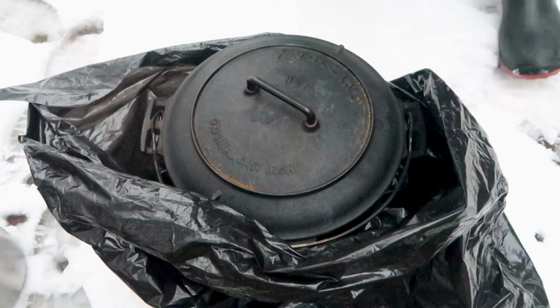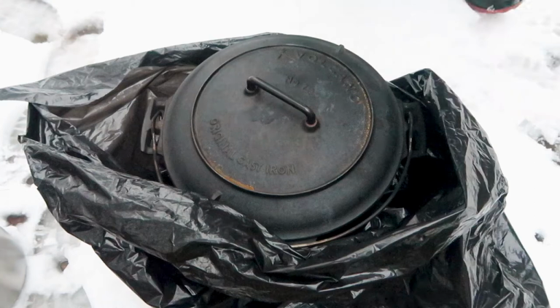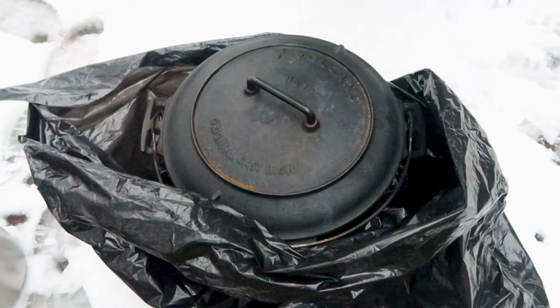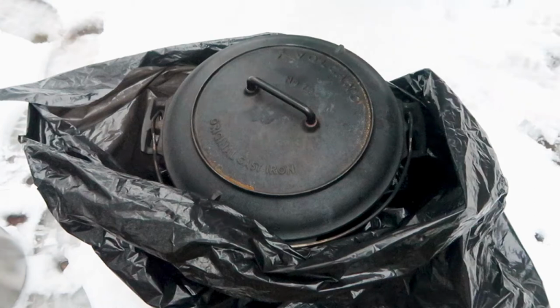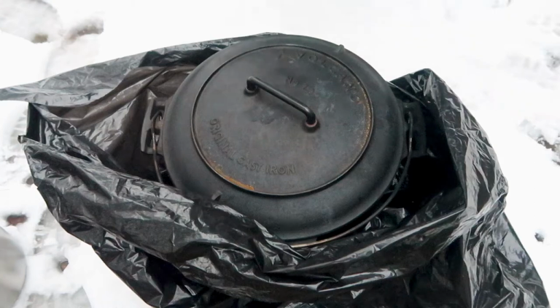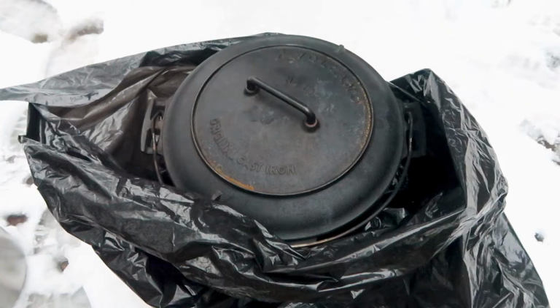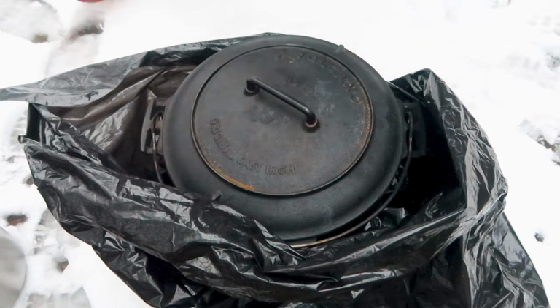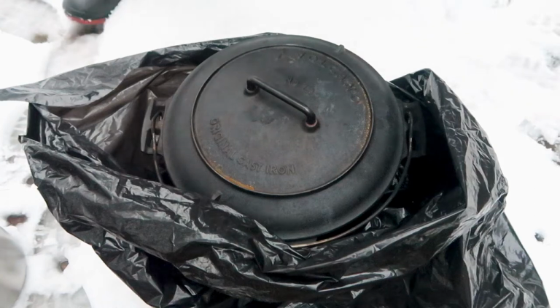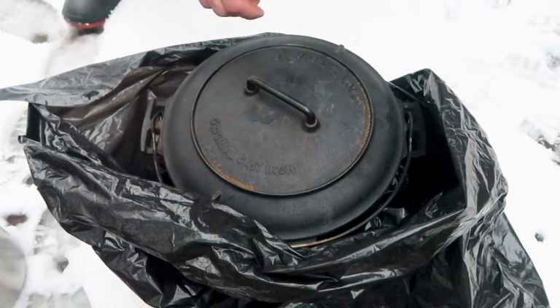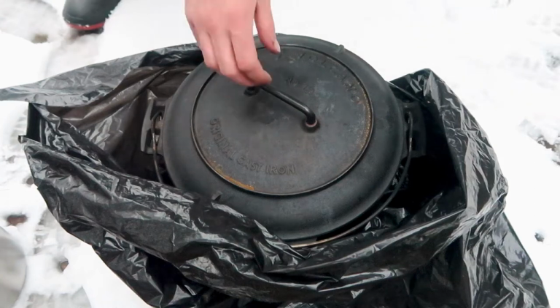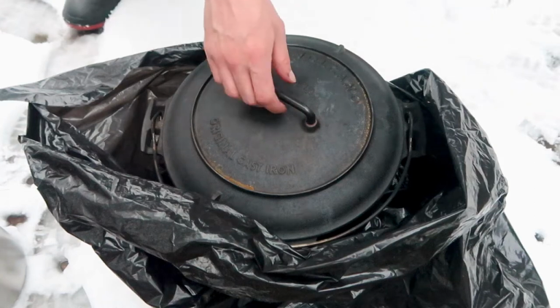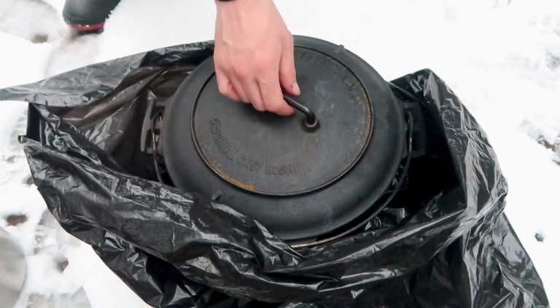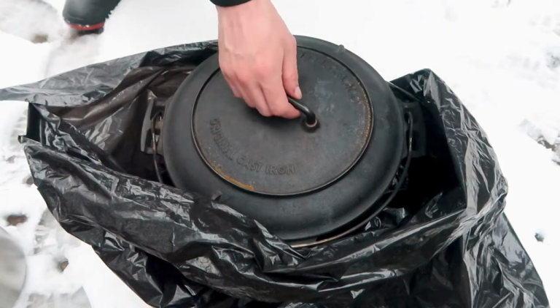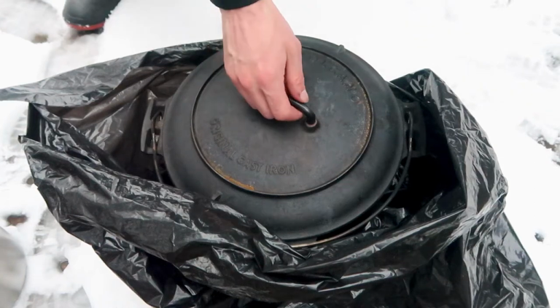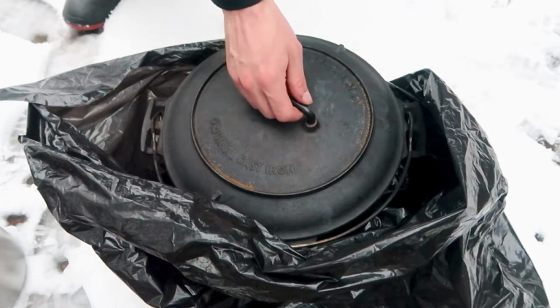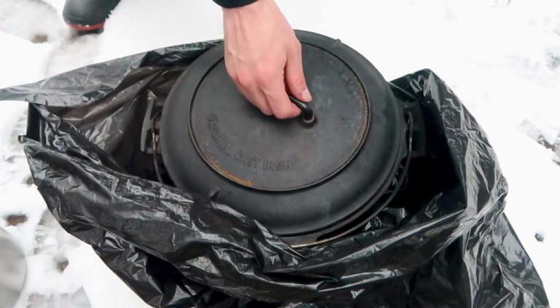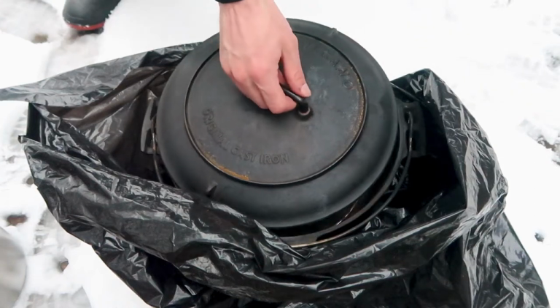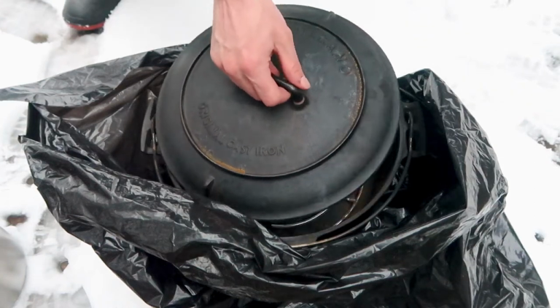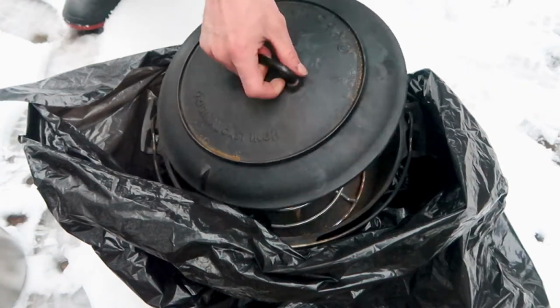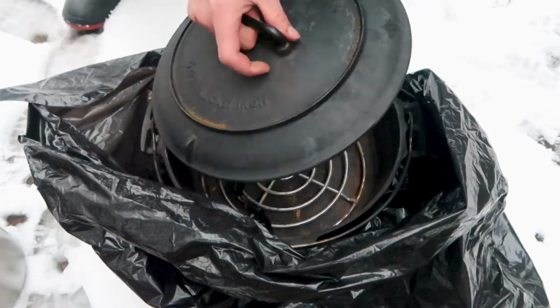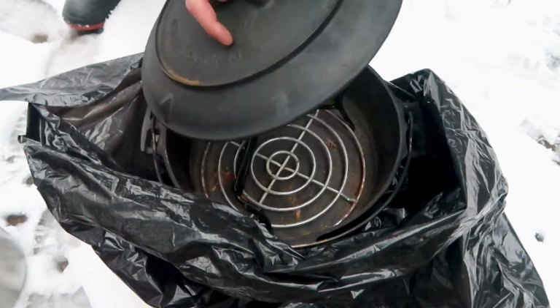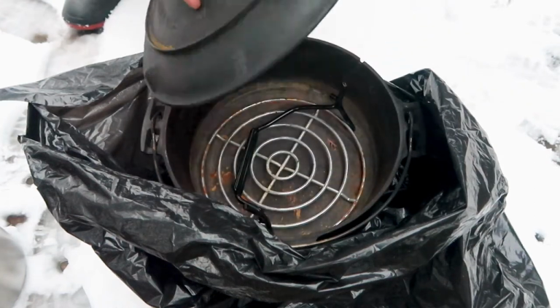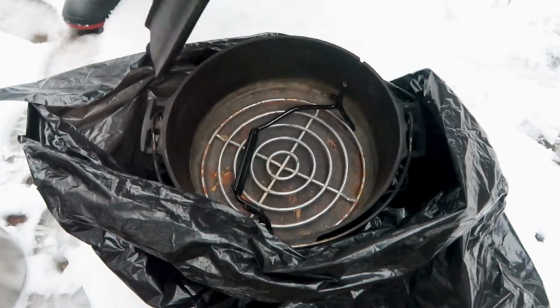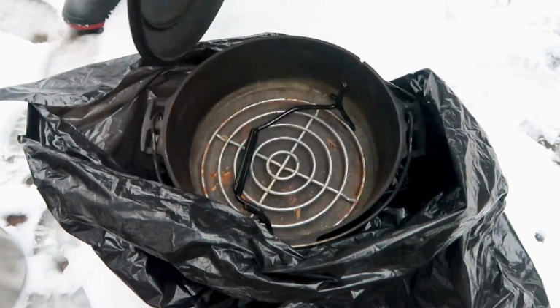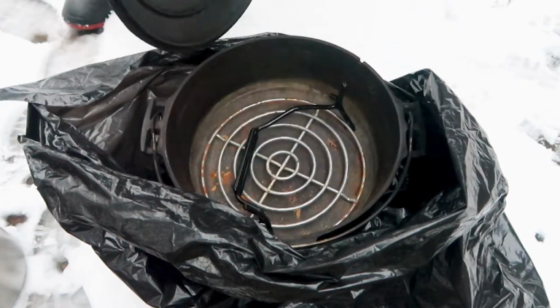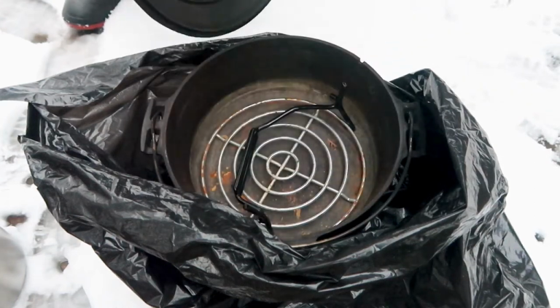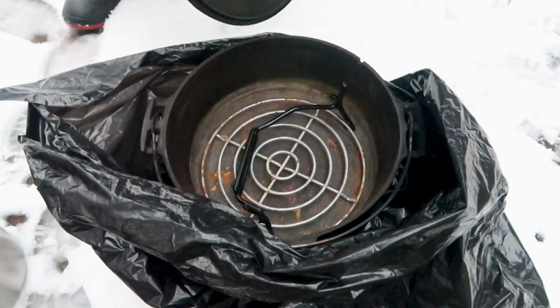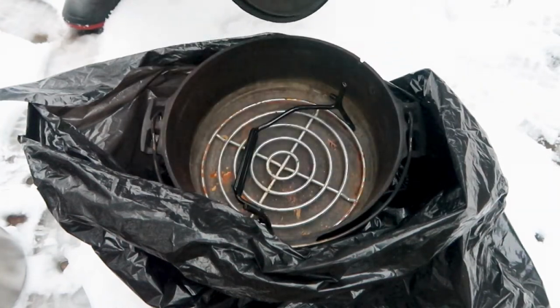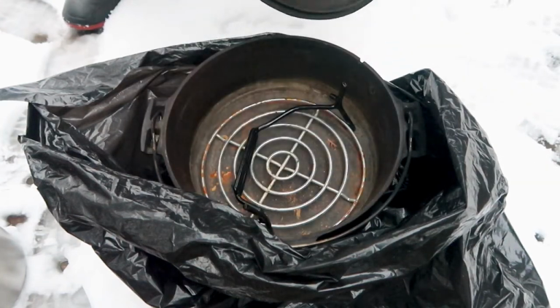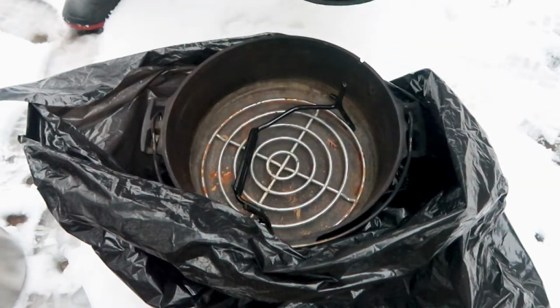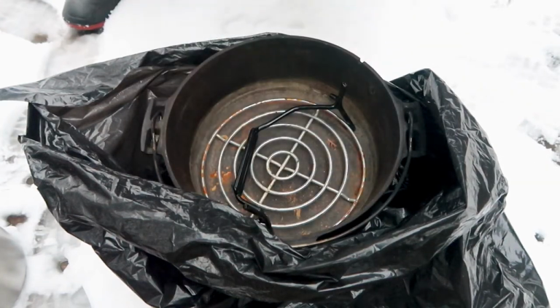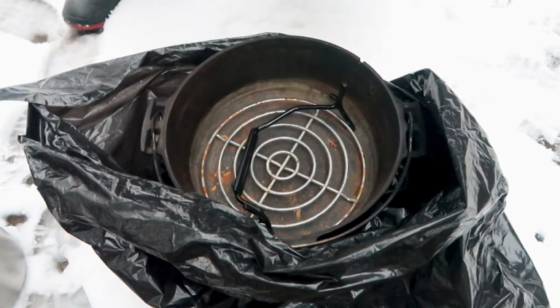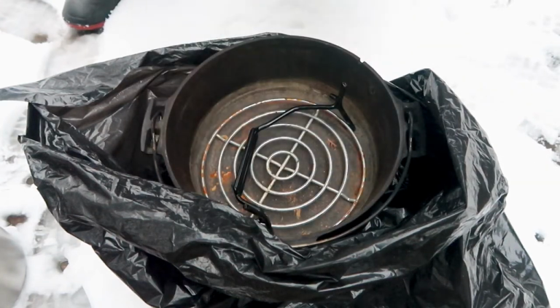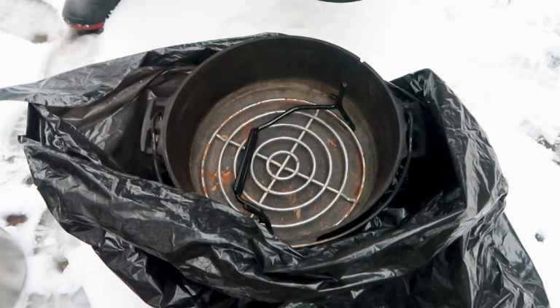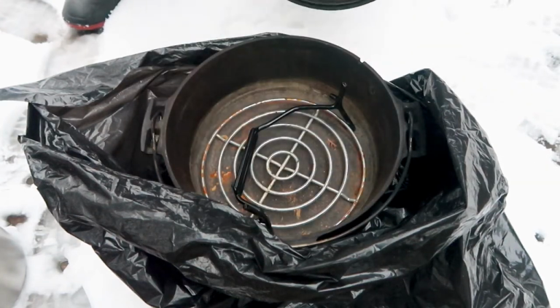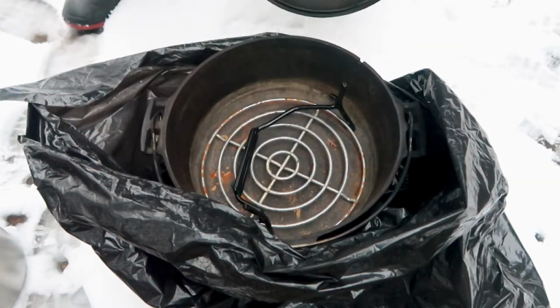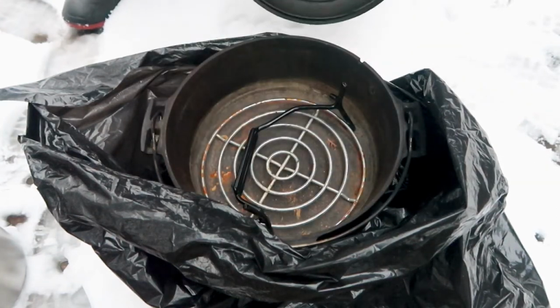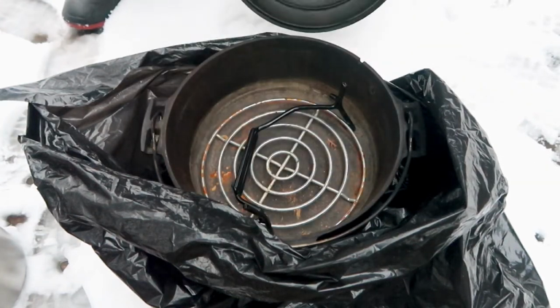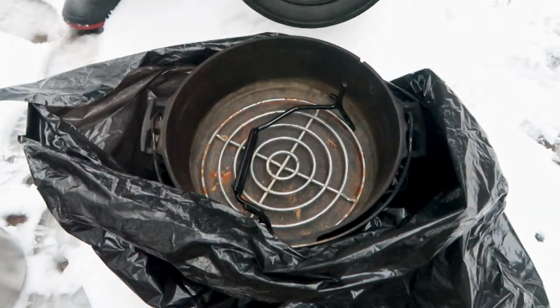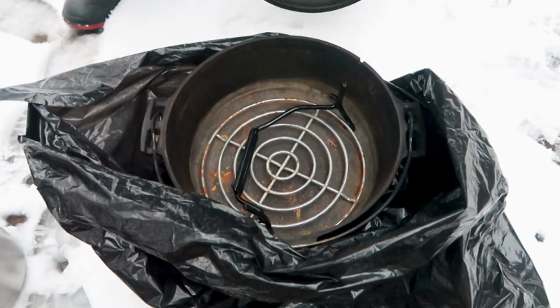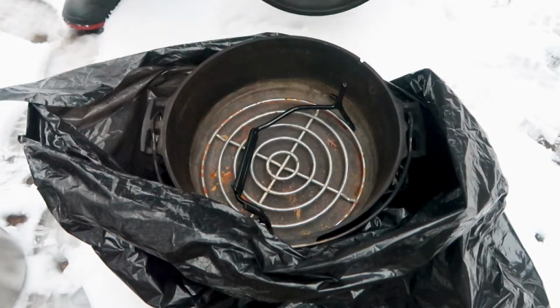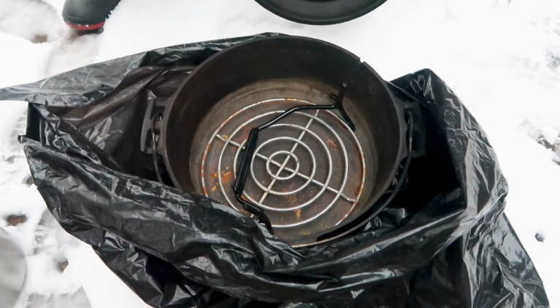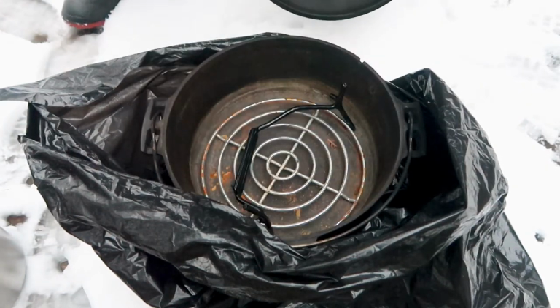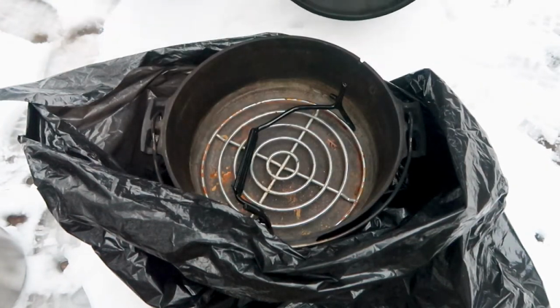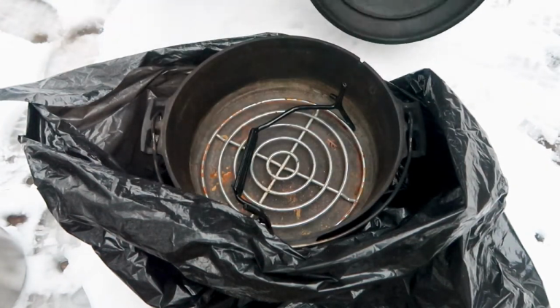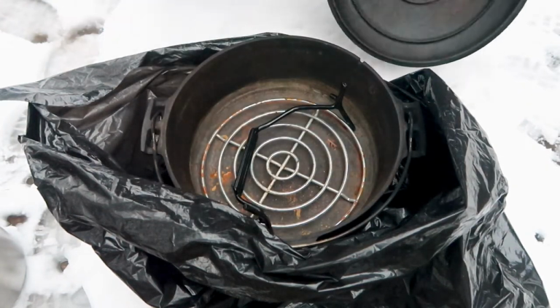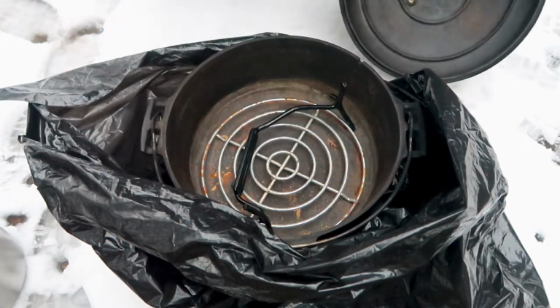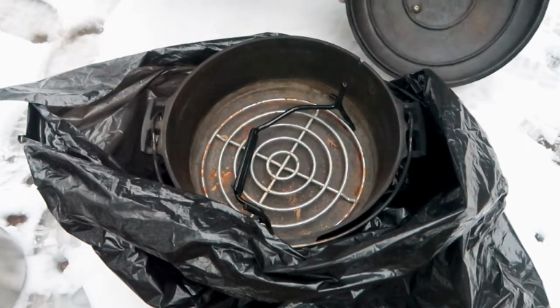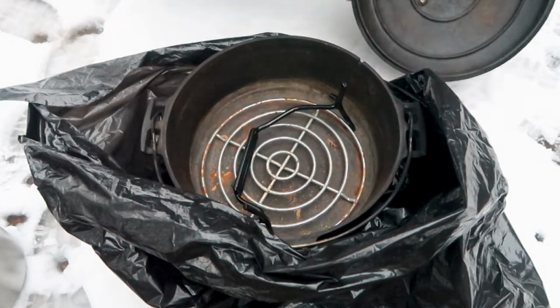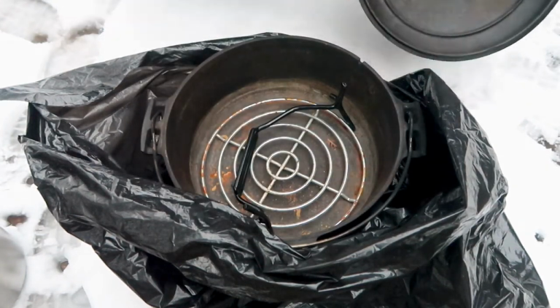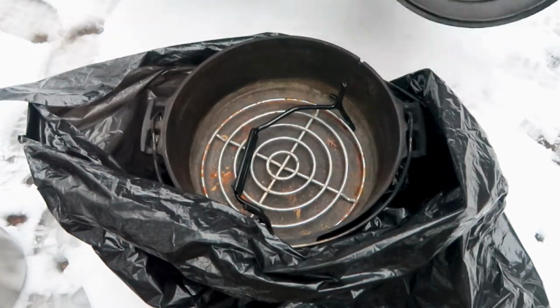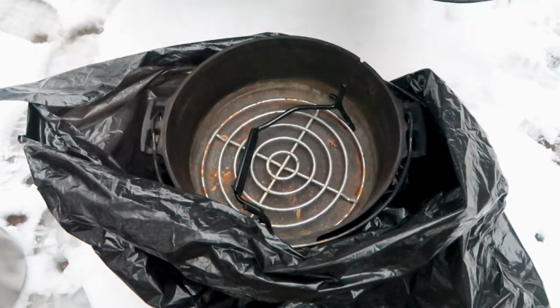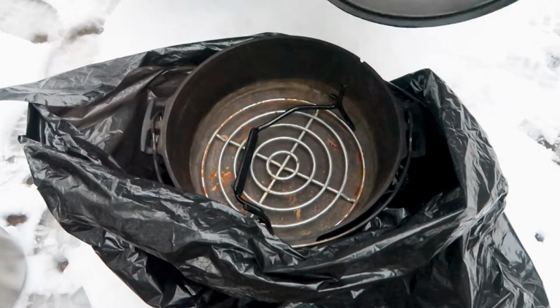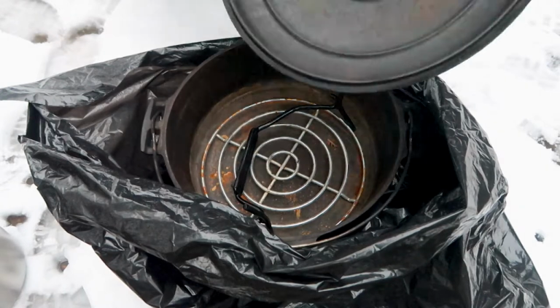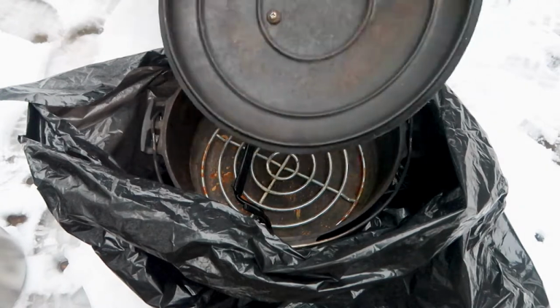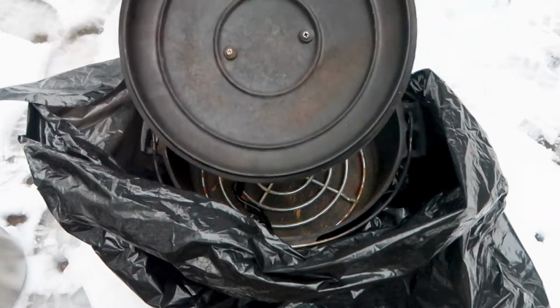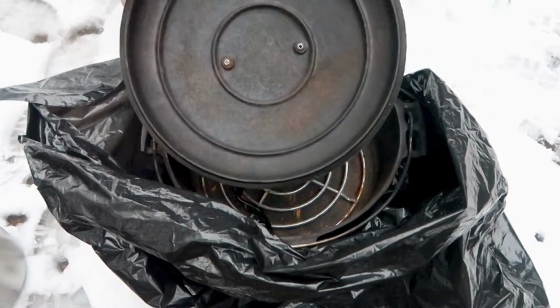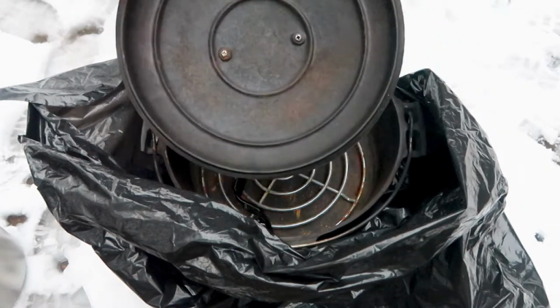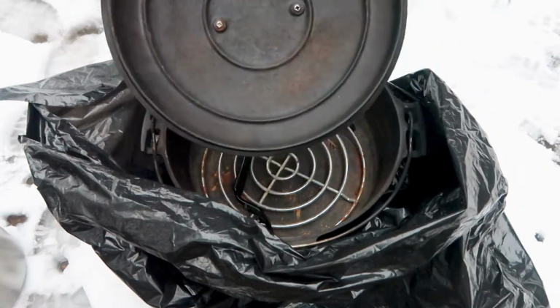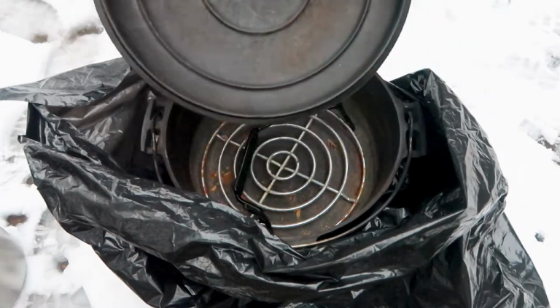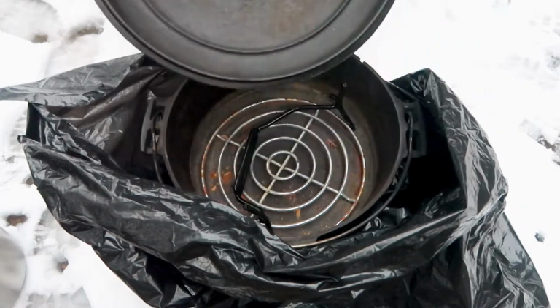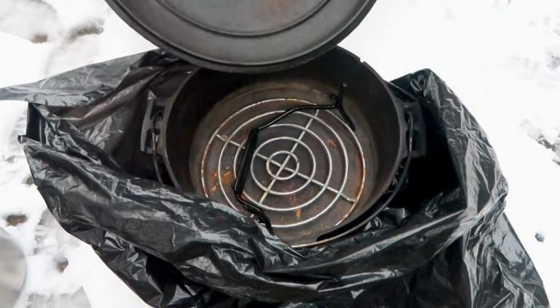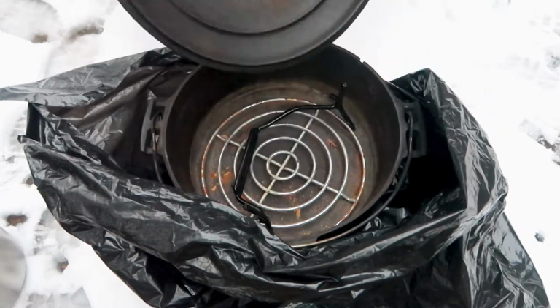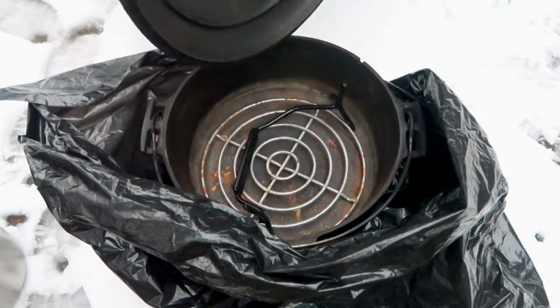Today I'm going to show you how to cook with a Dutch oven, a modified steel bucket, and a wood gas stove.